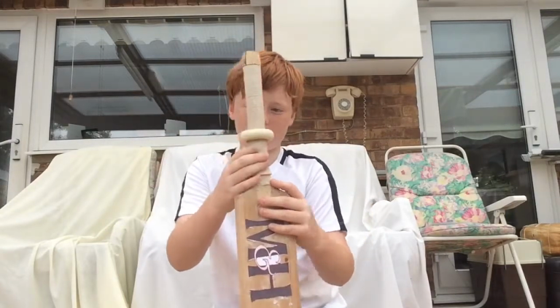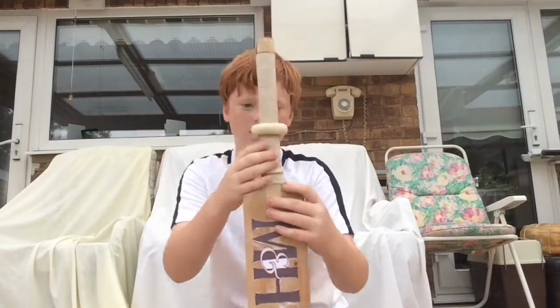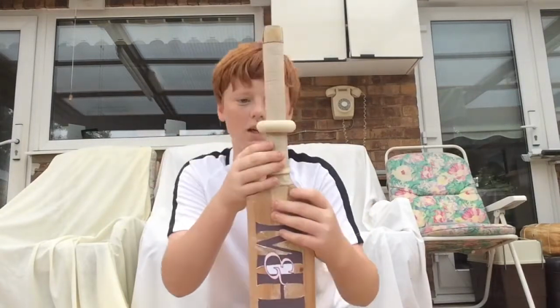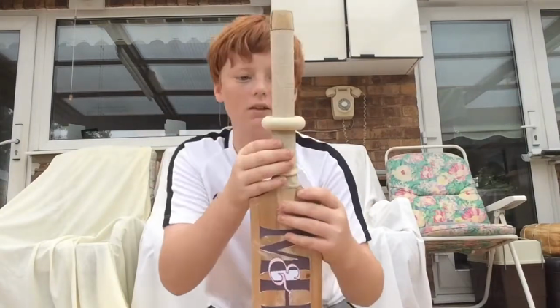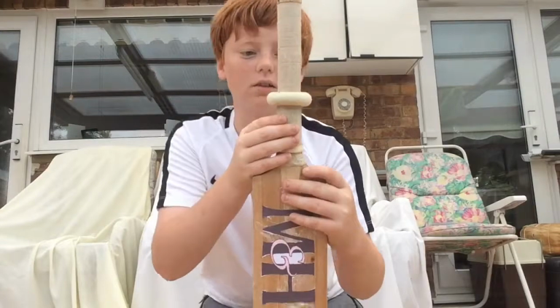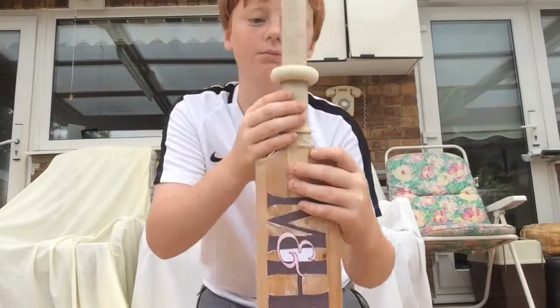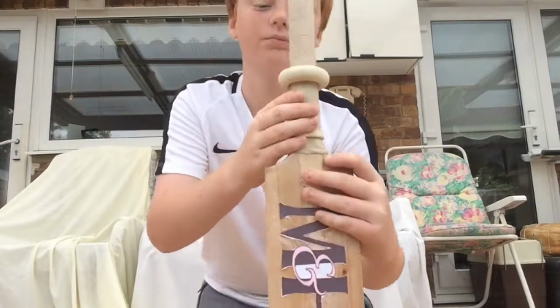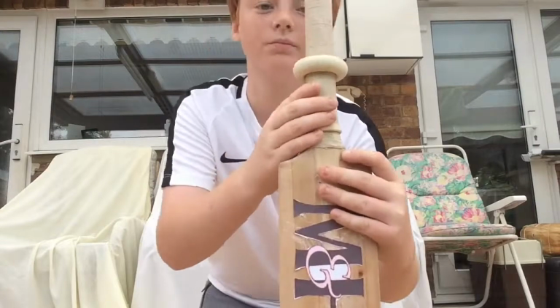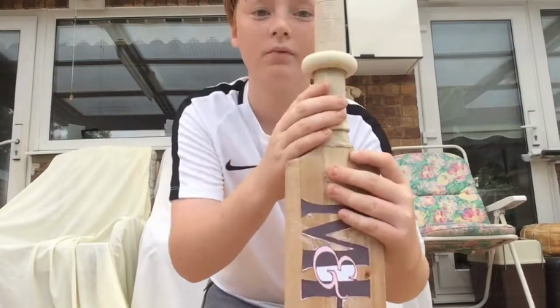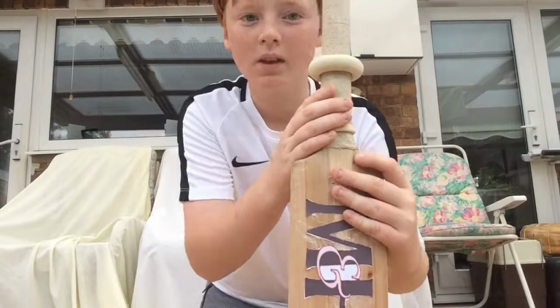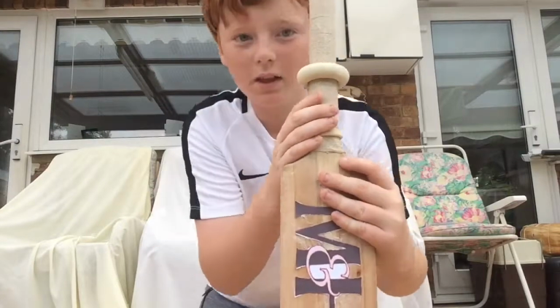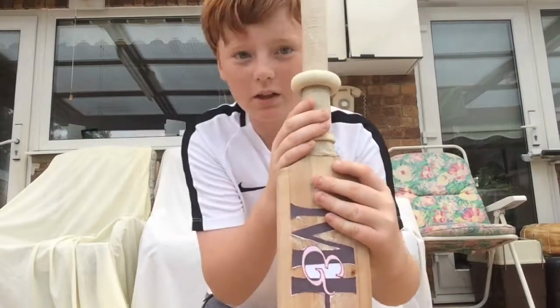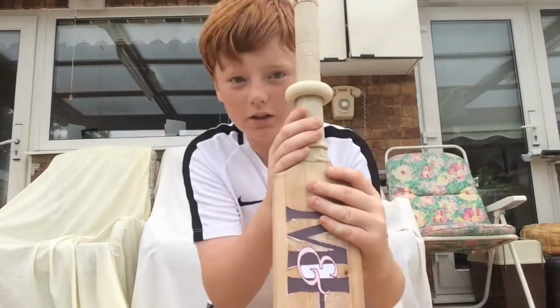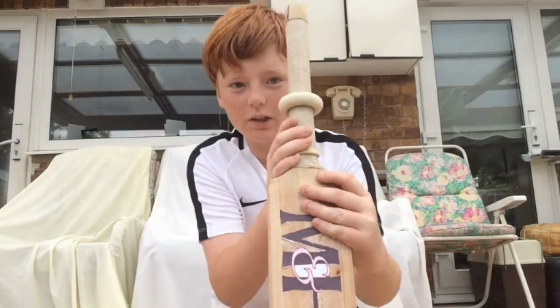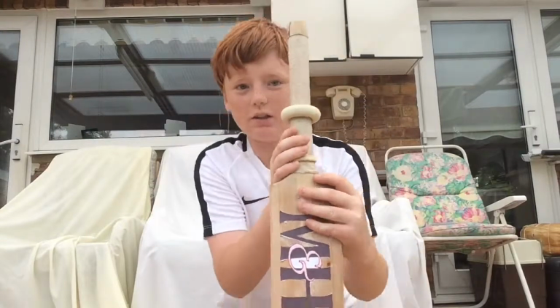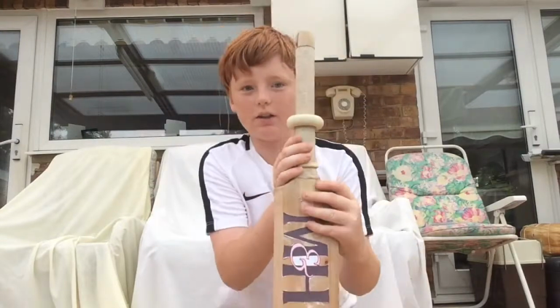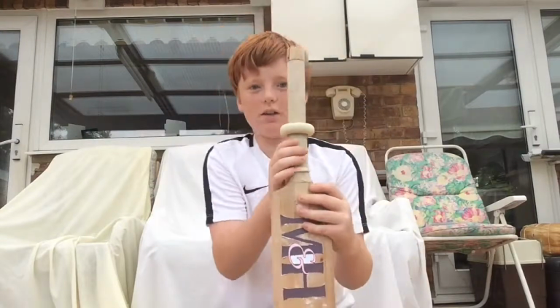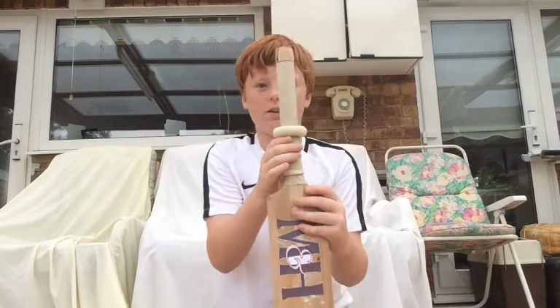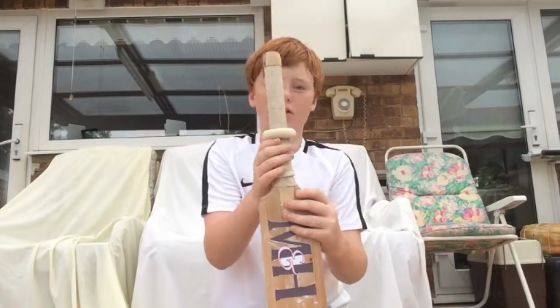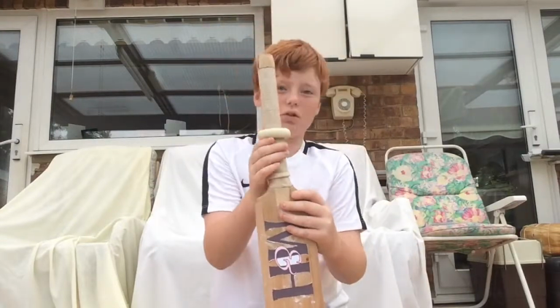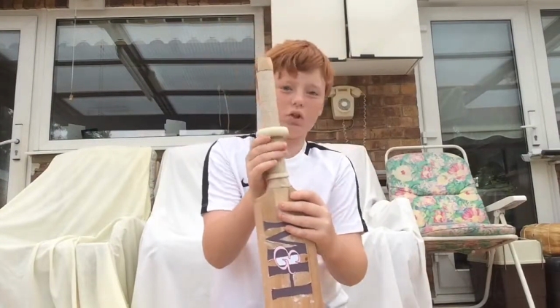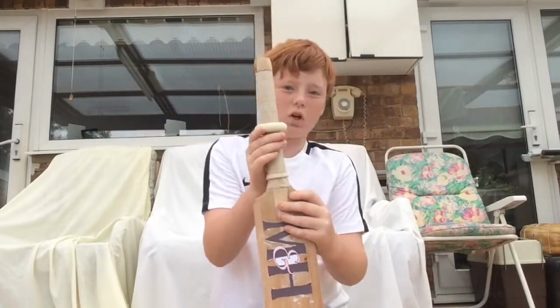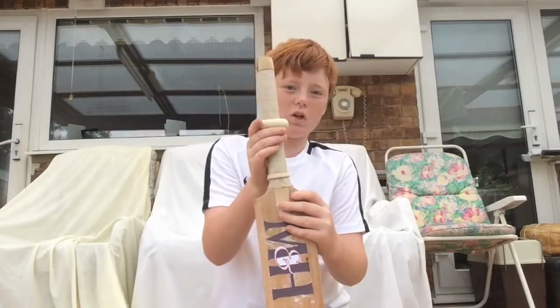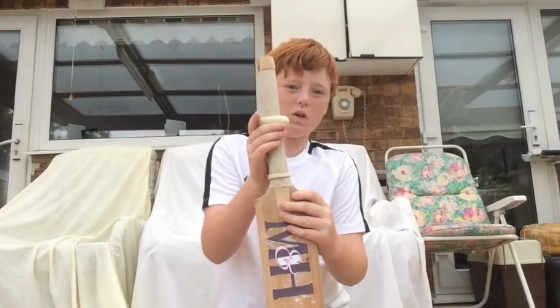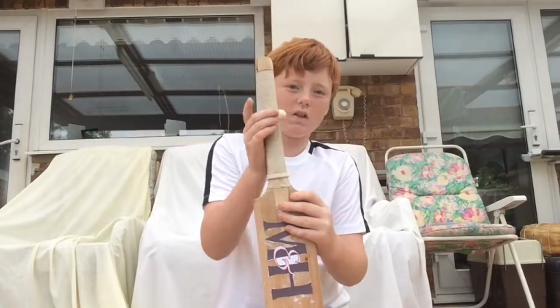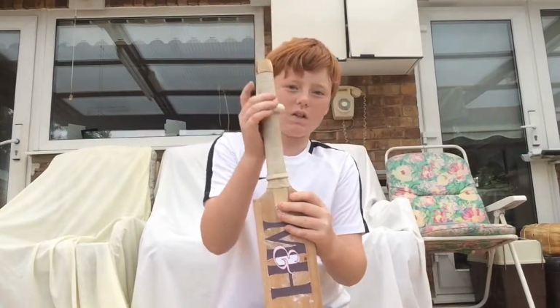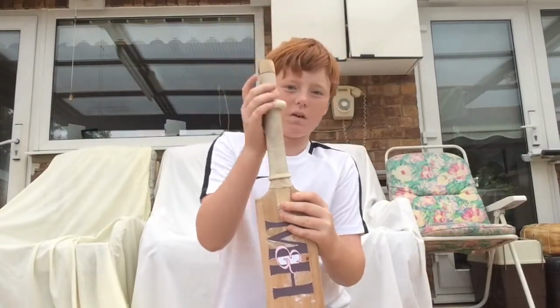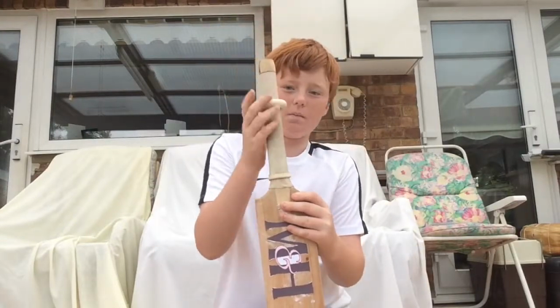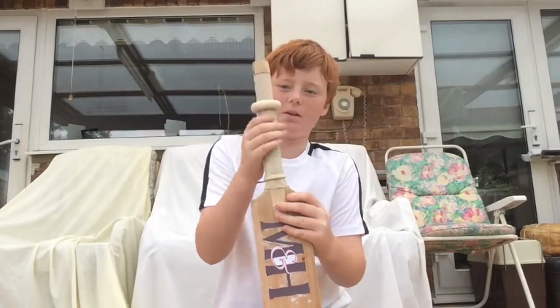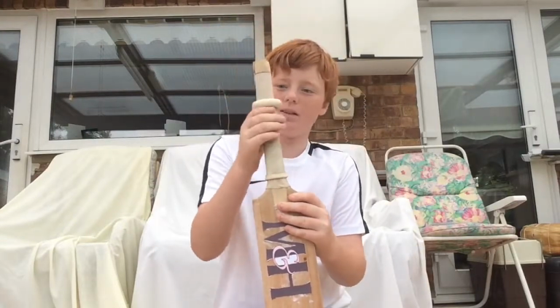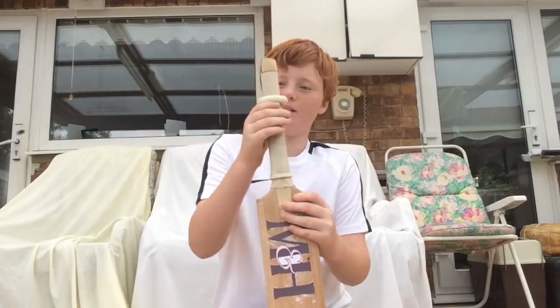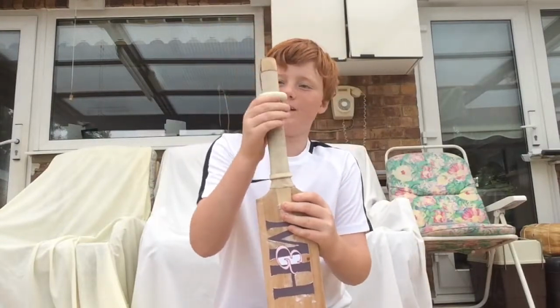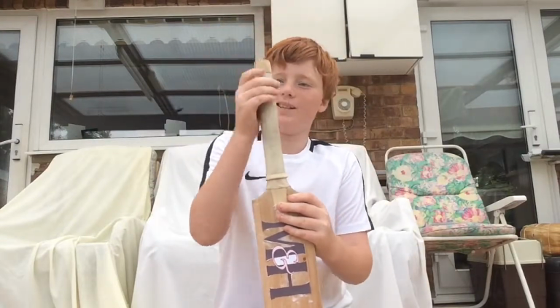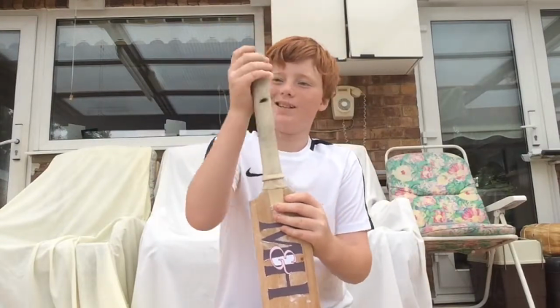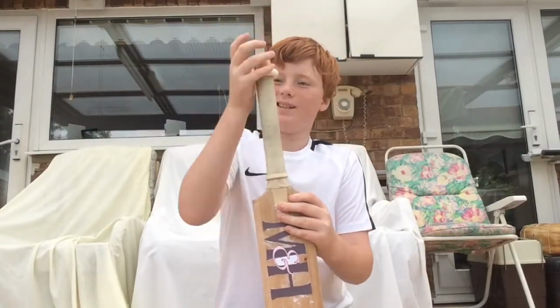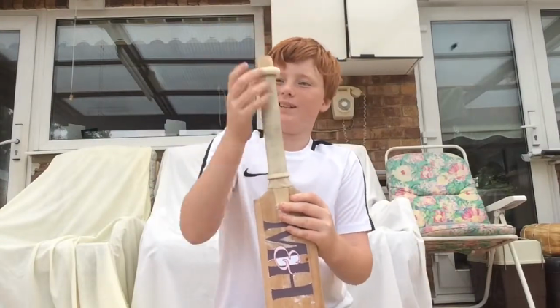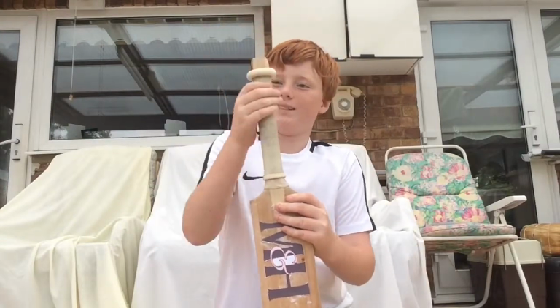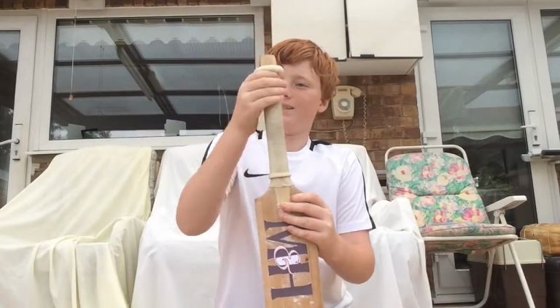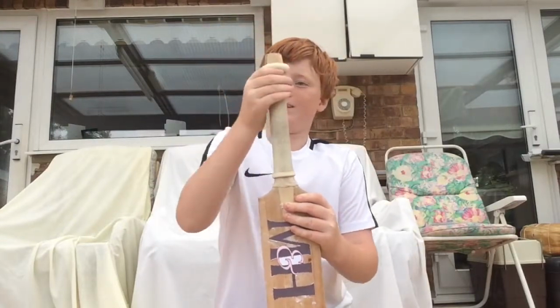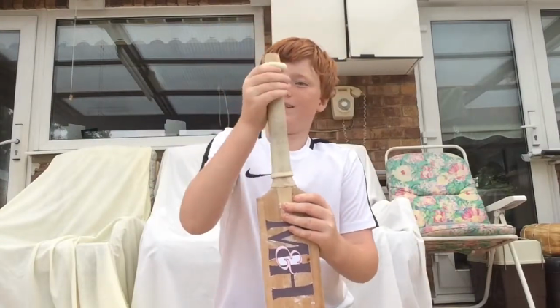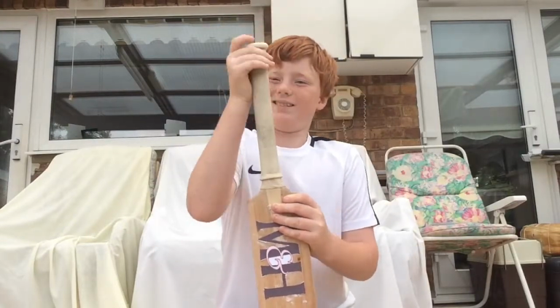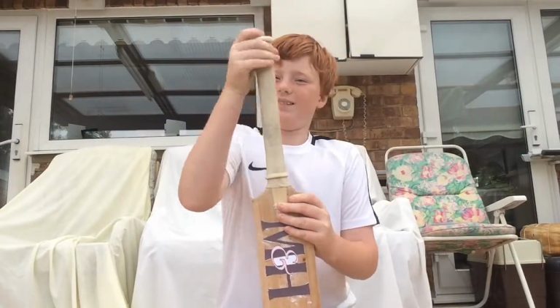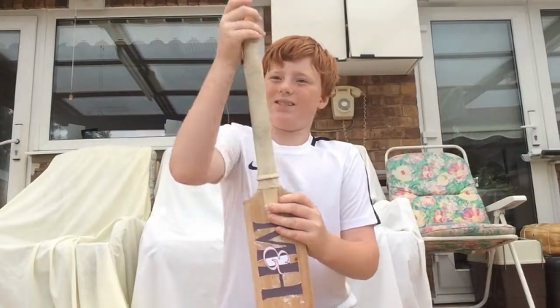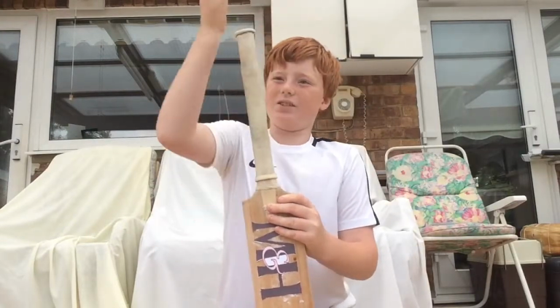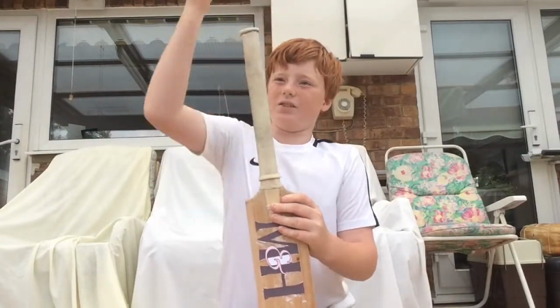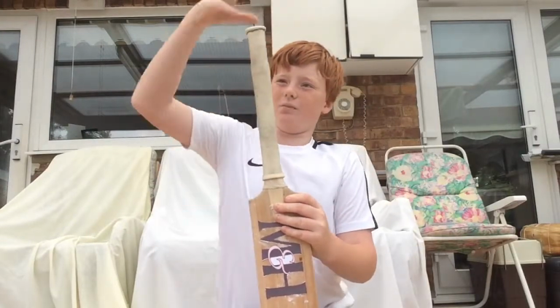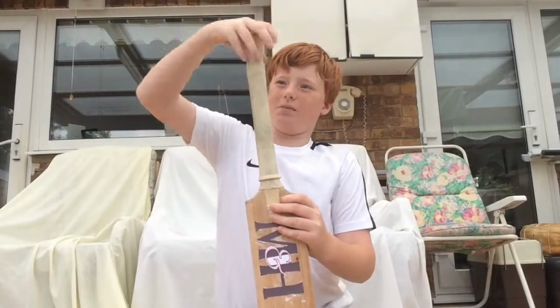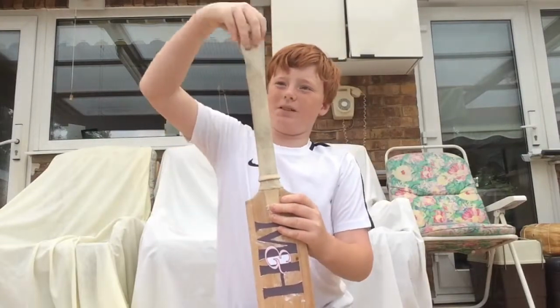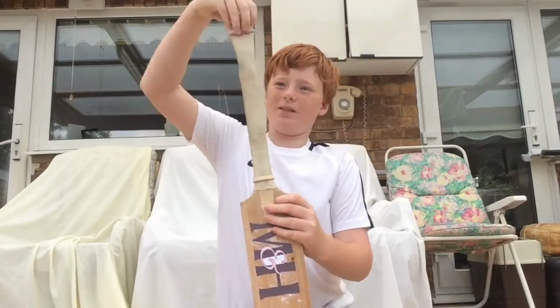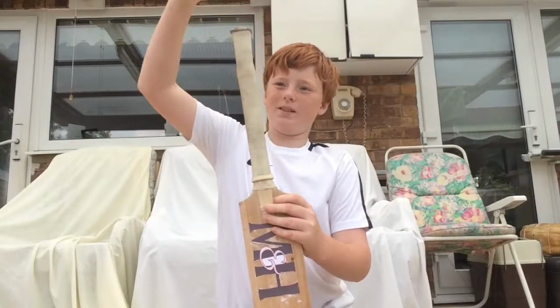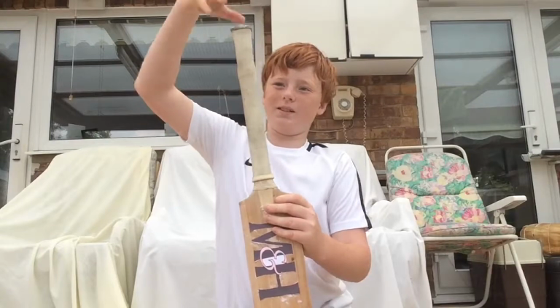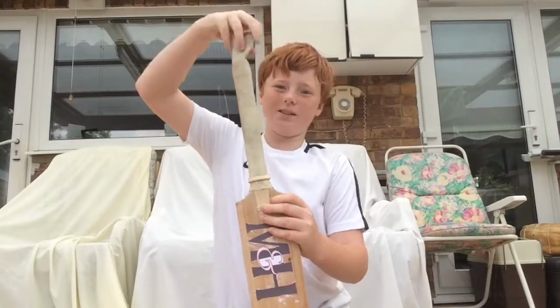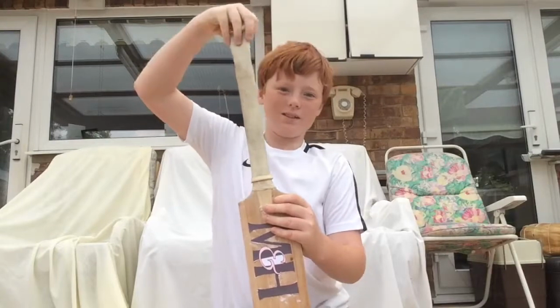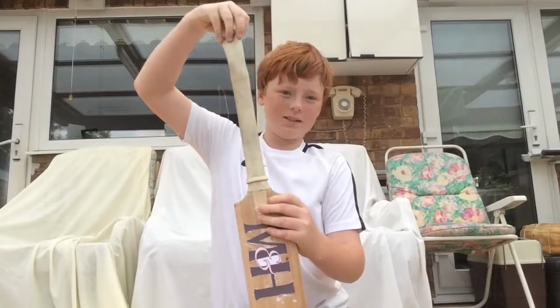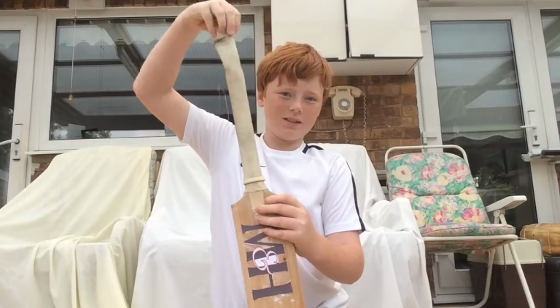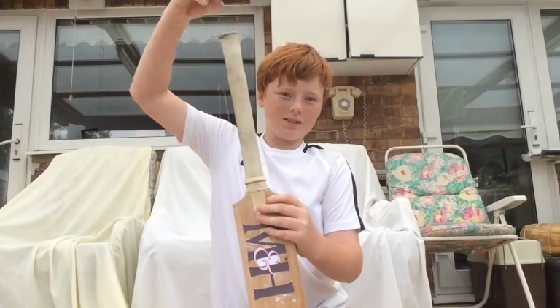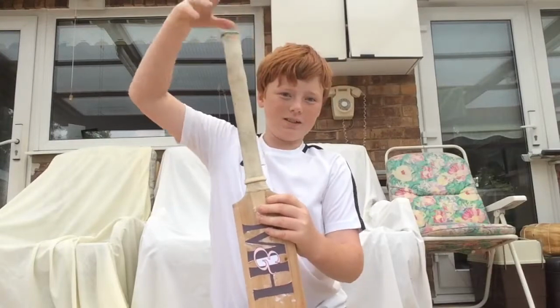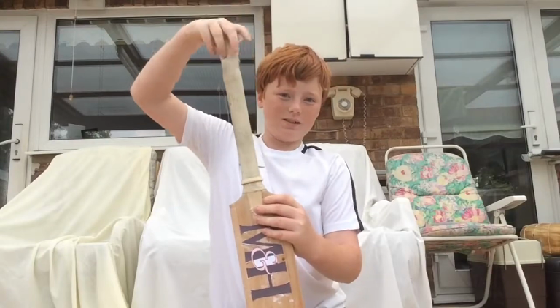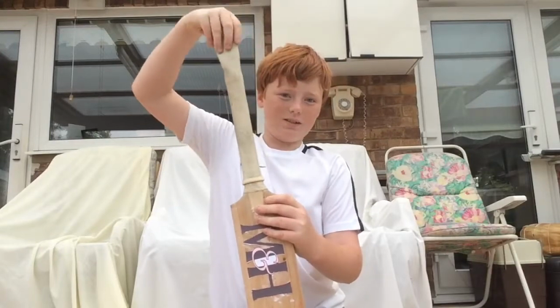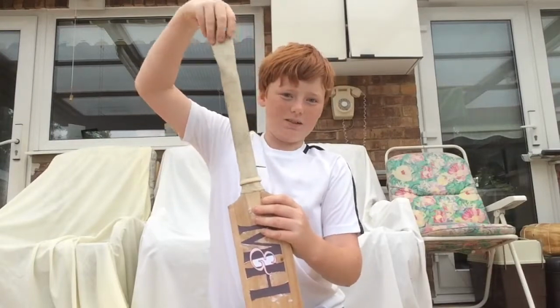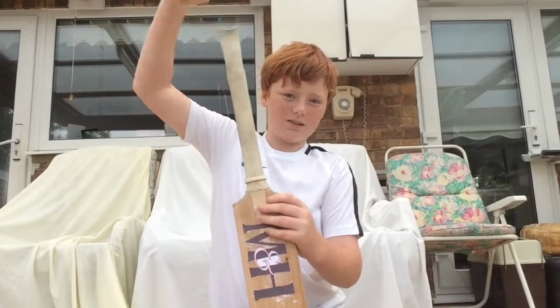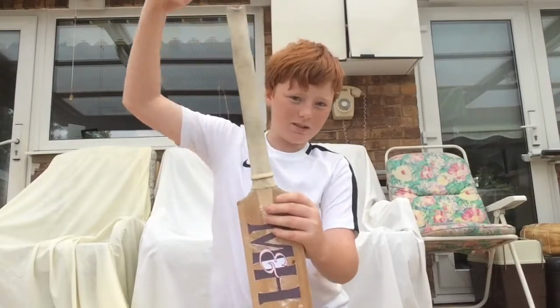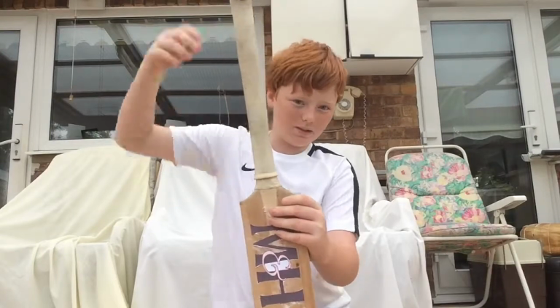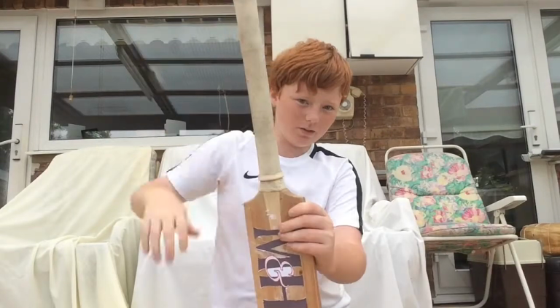And look, then you can just roll it up to the top, like so.